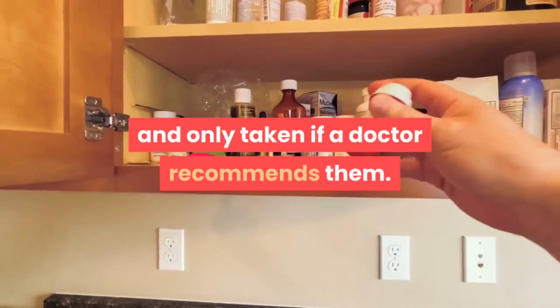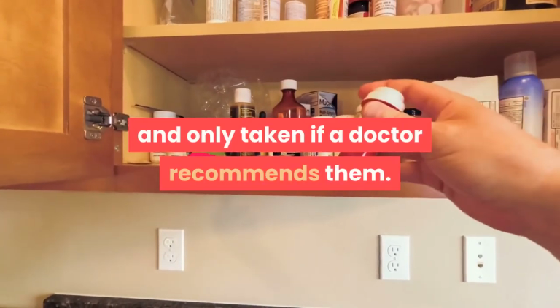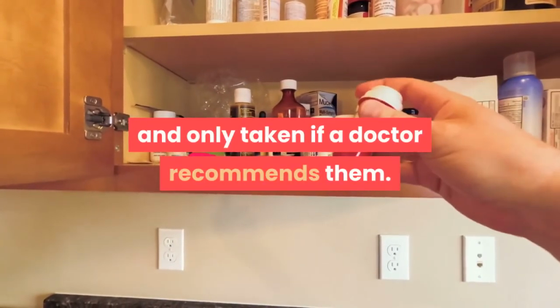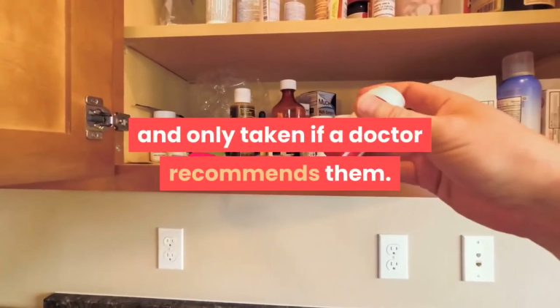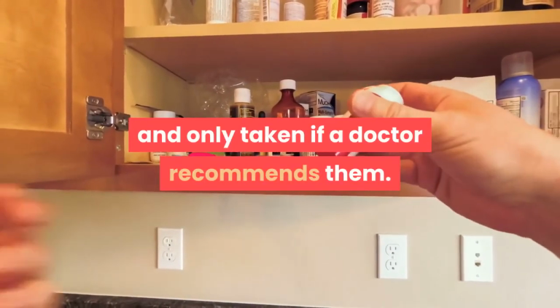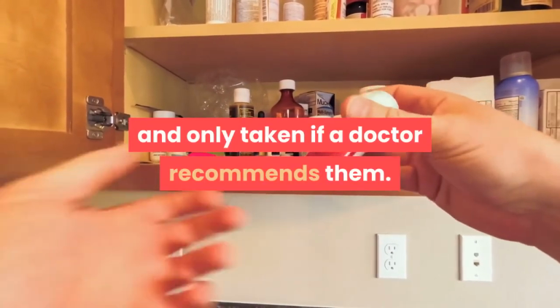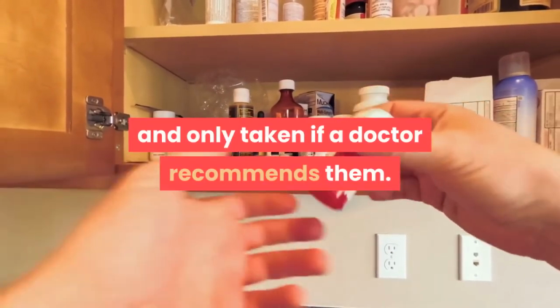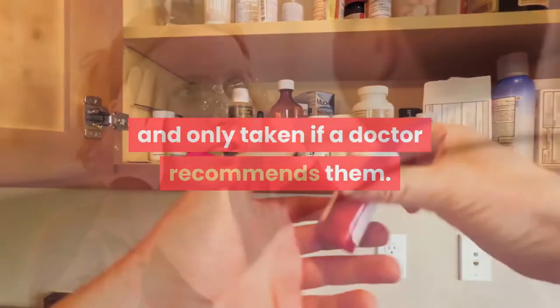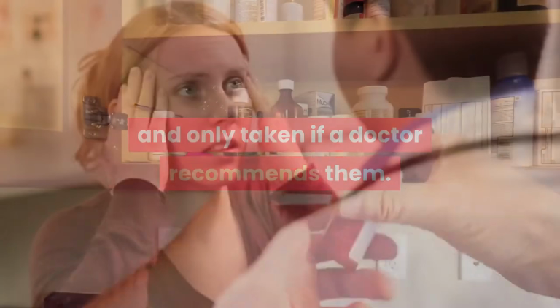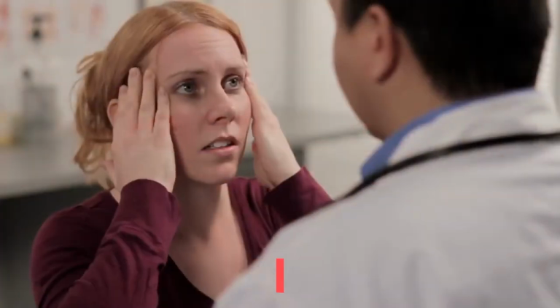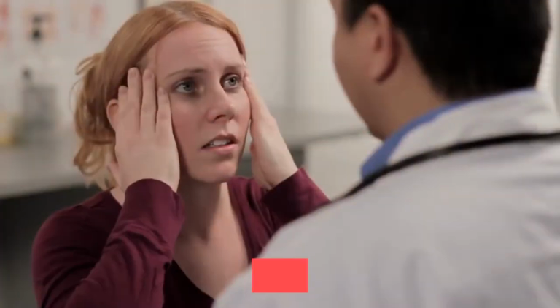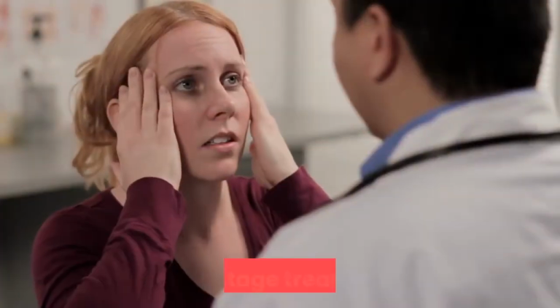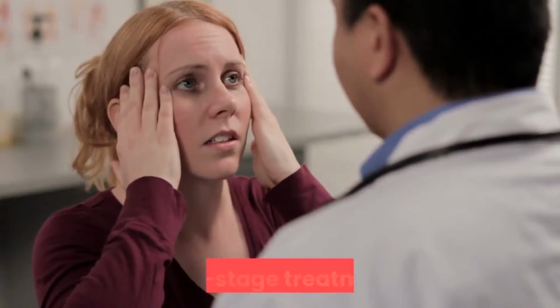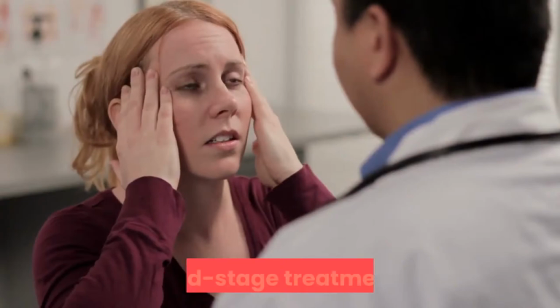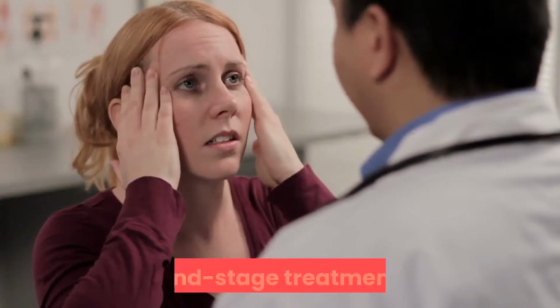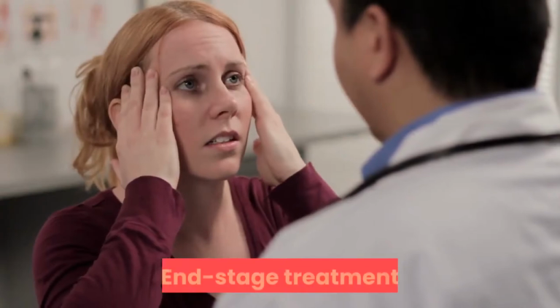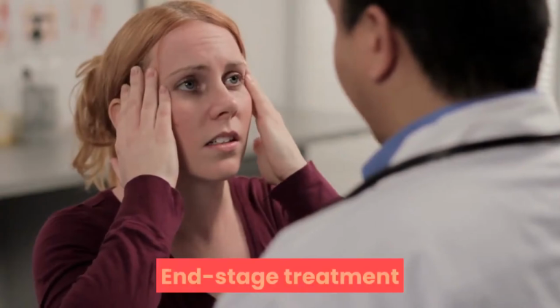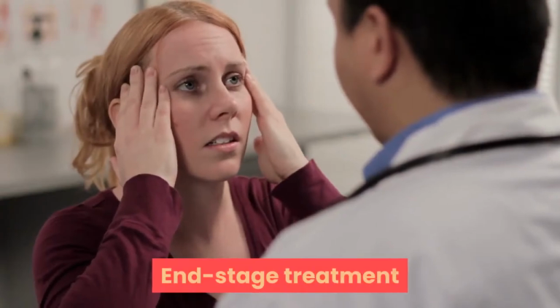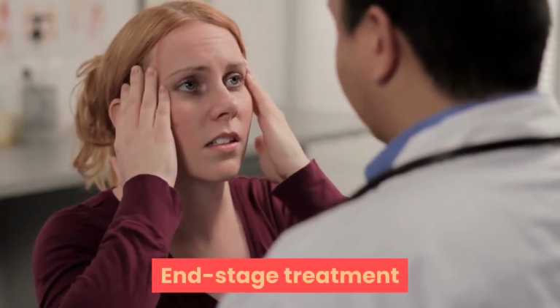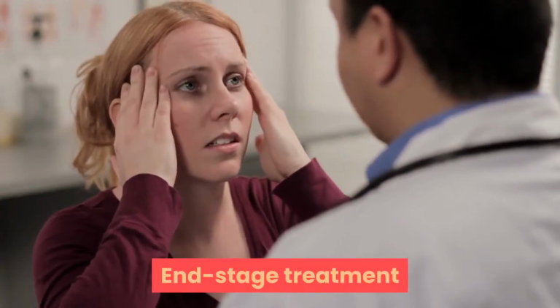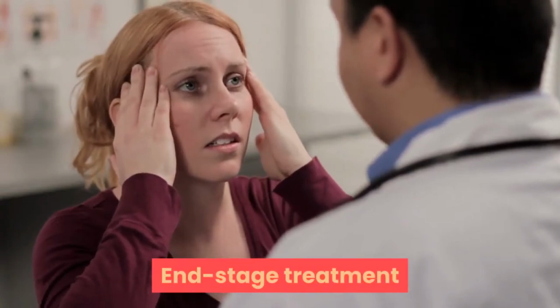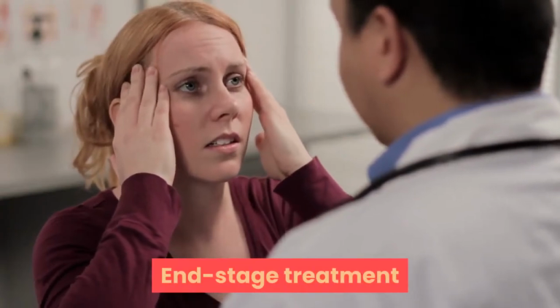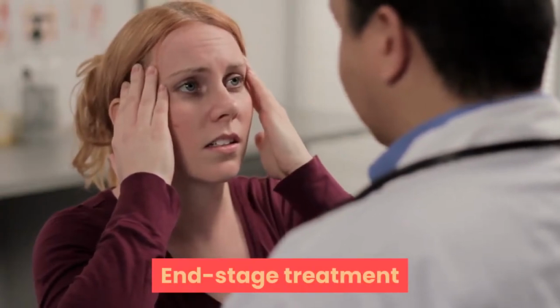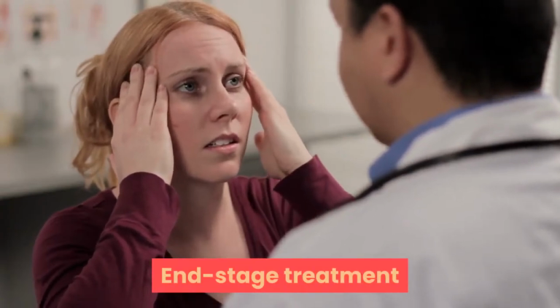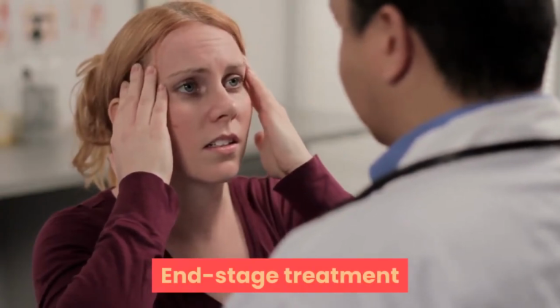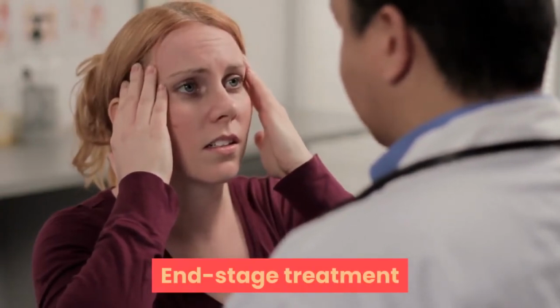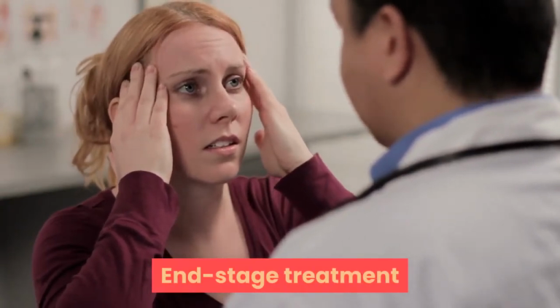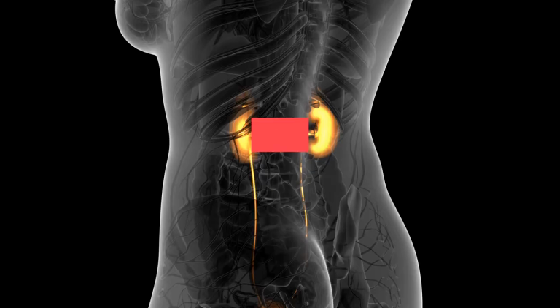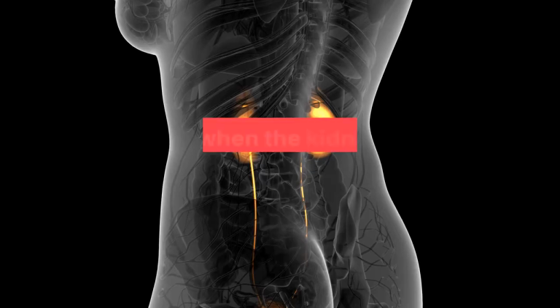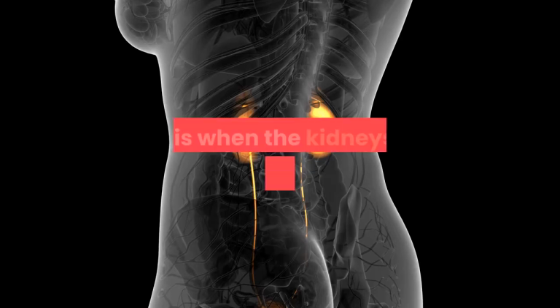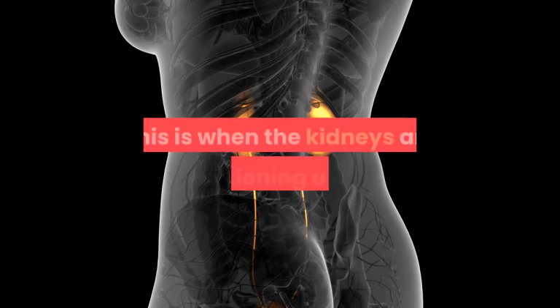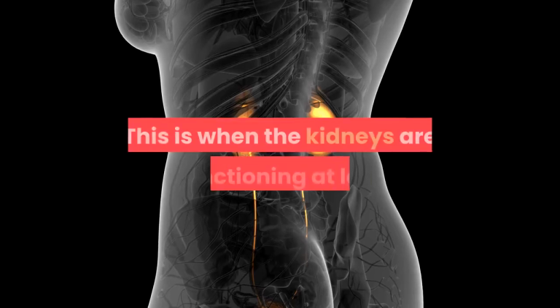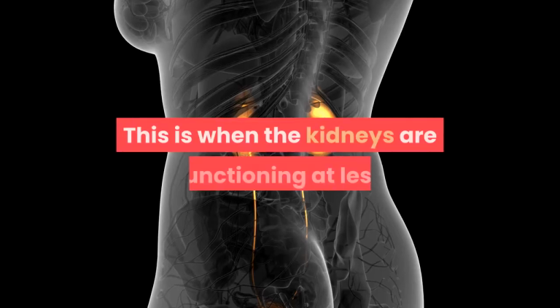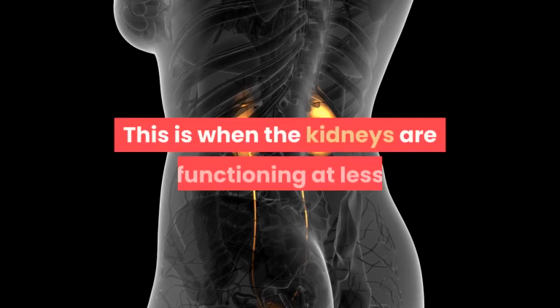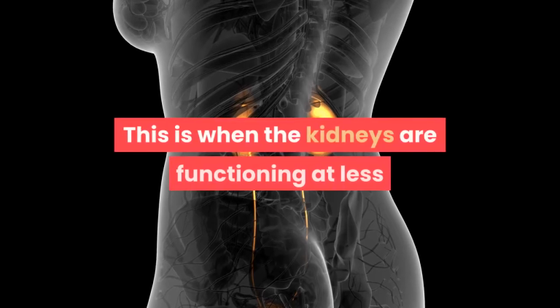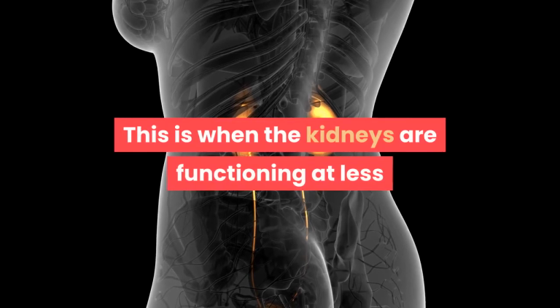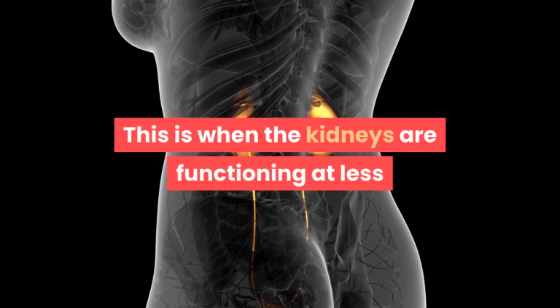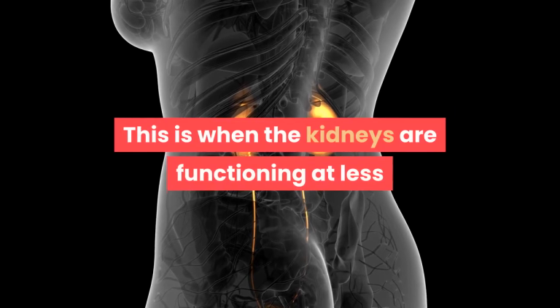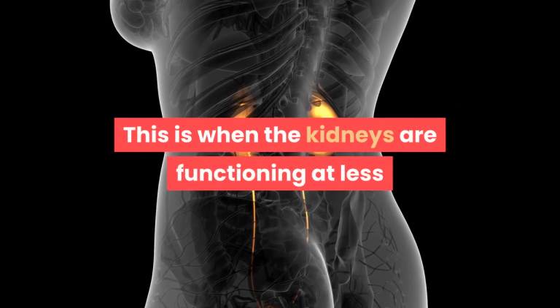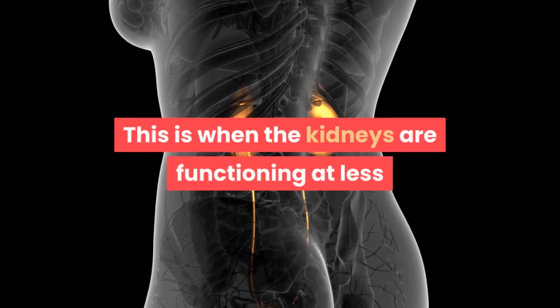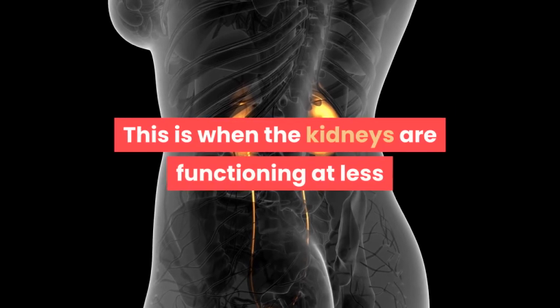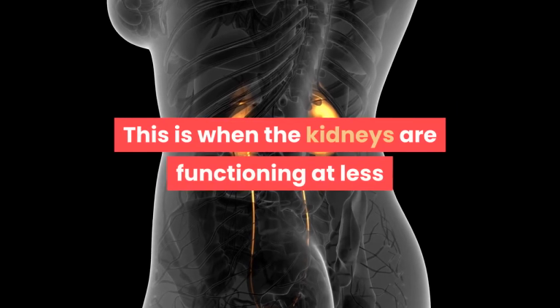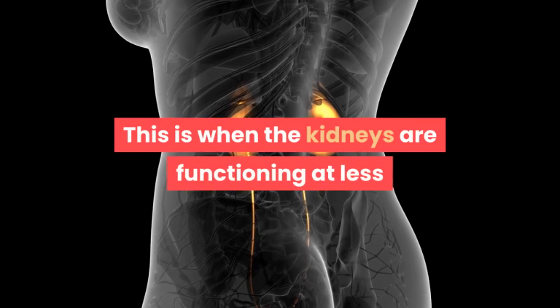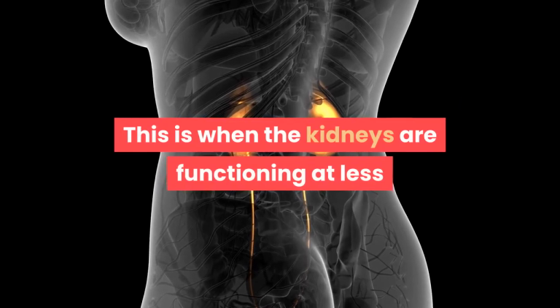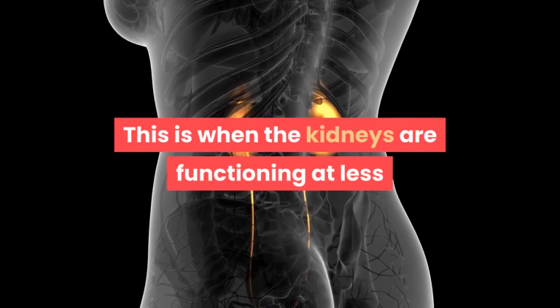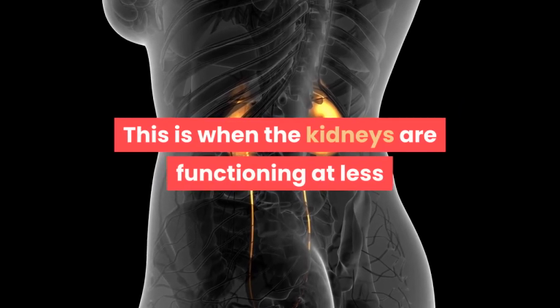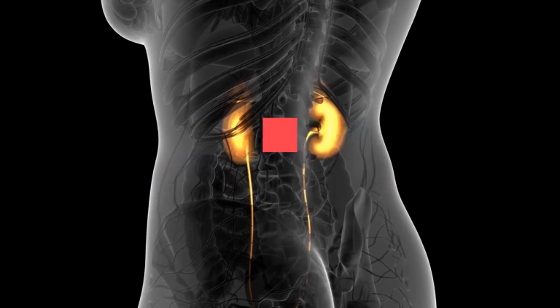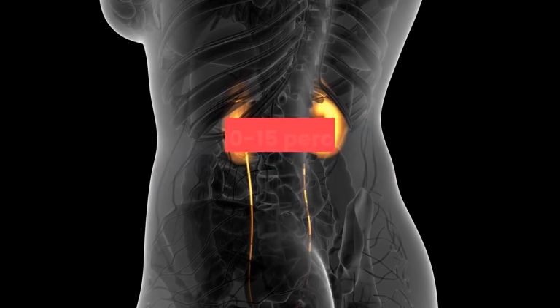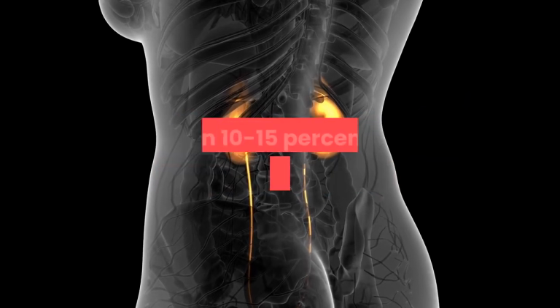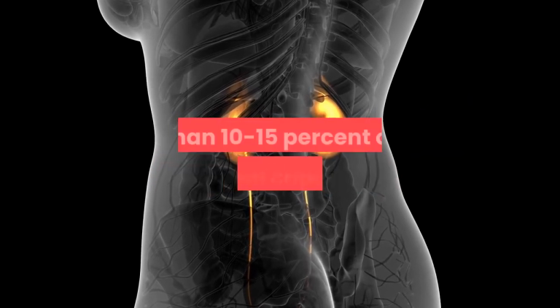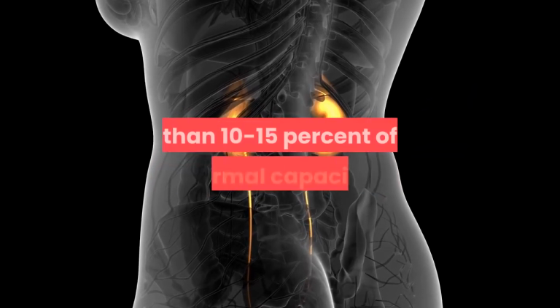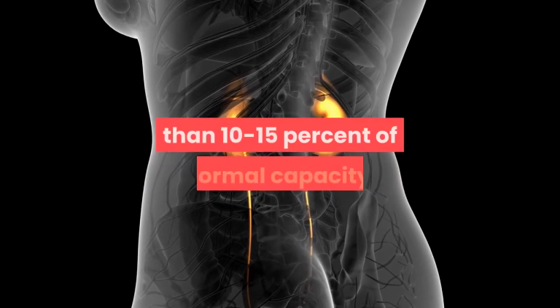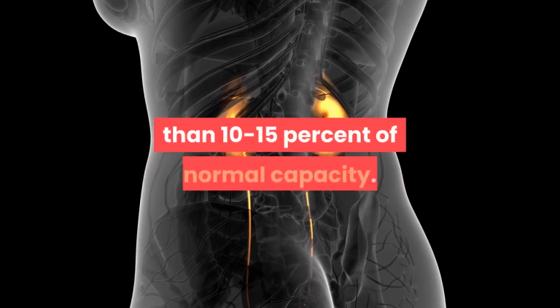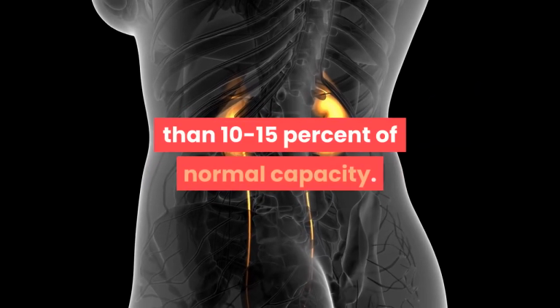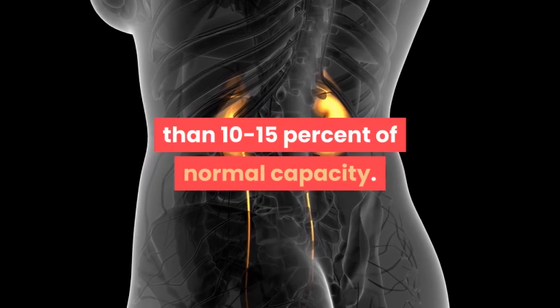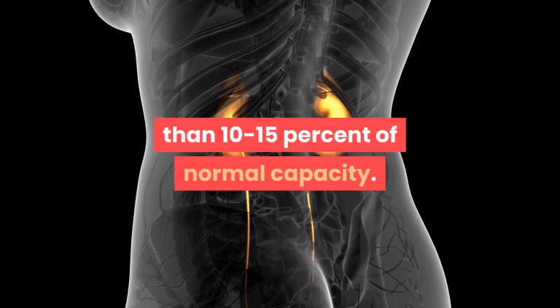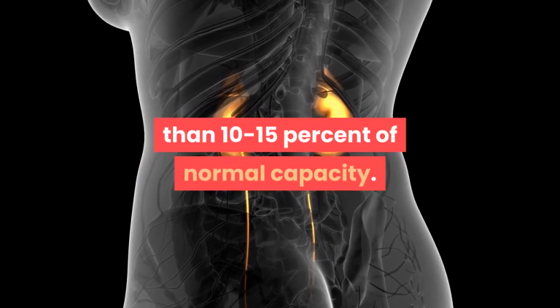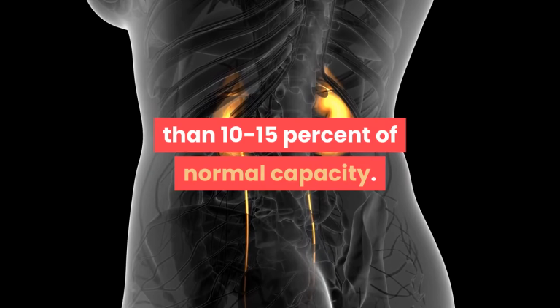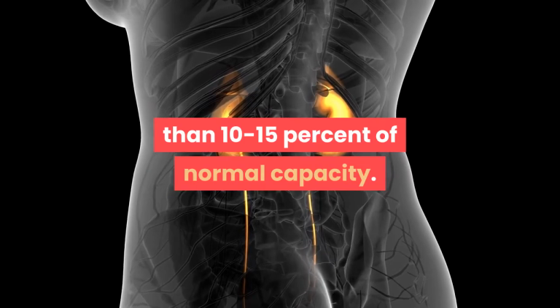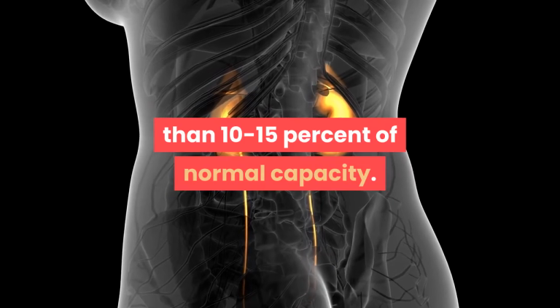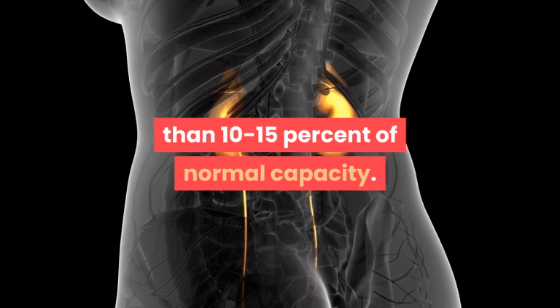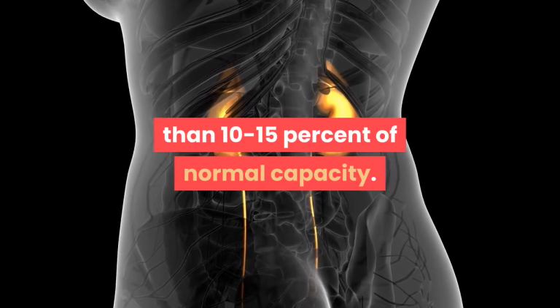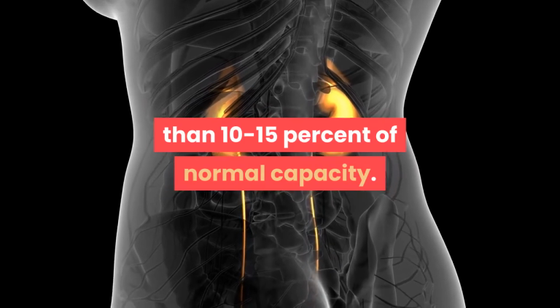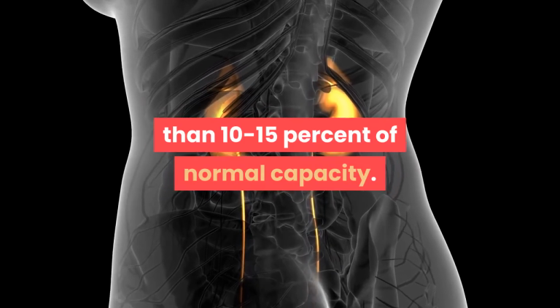NSAIDs — nonsteroidal anti-inflammatory drugs such as aspirin or ibuprofen — should be avoided and only taken if a doctor recommends them.